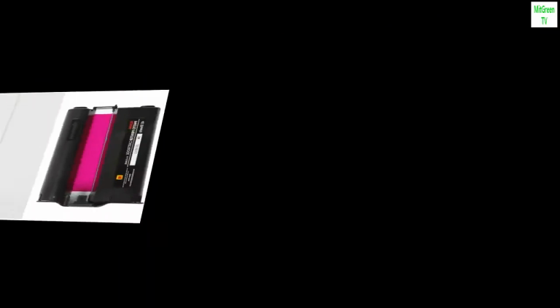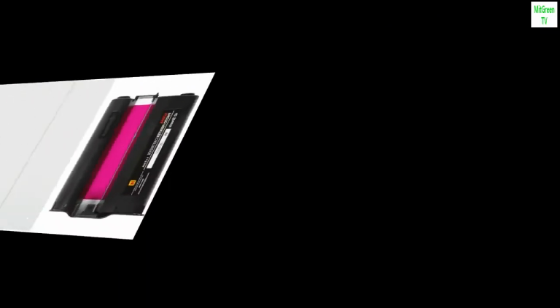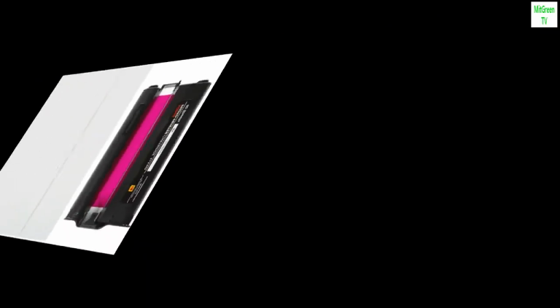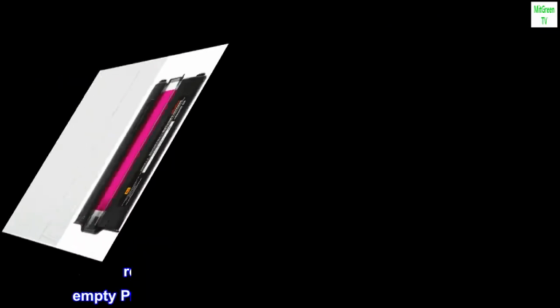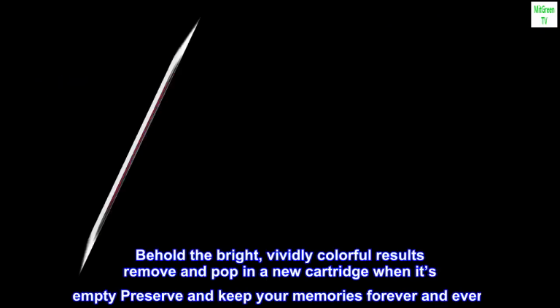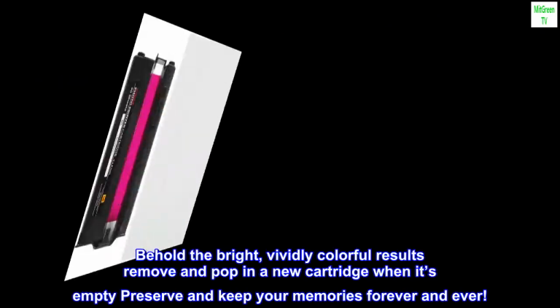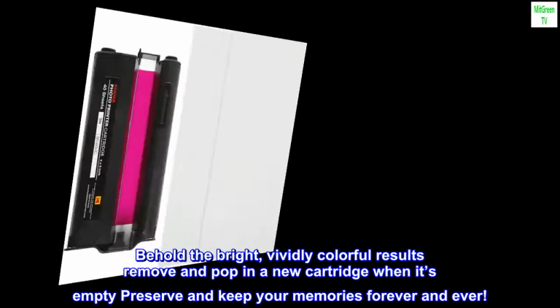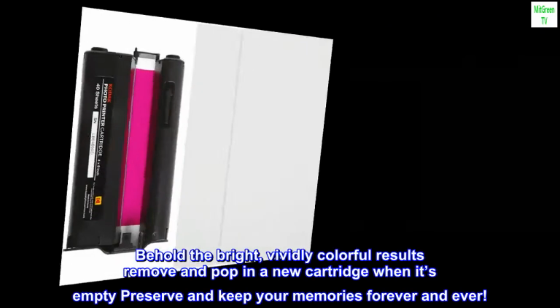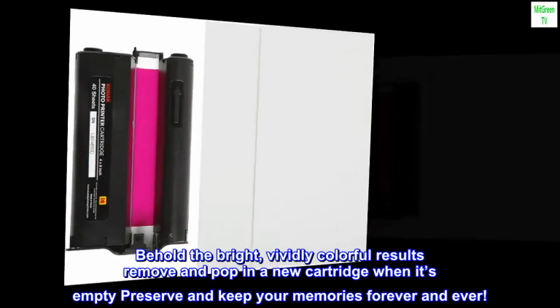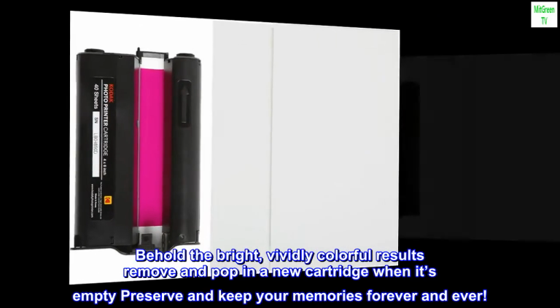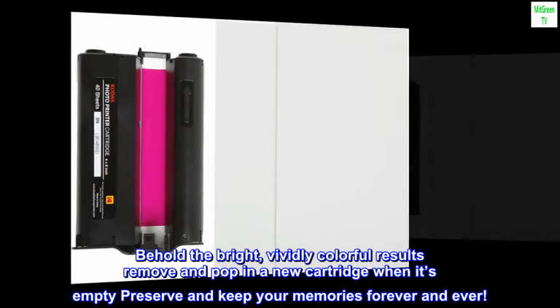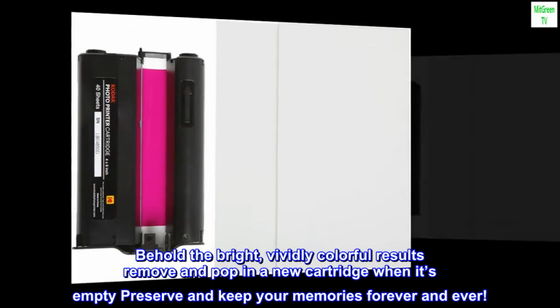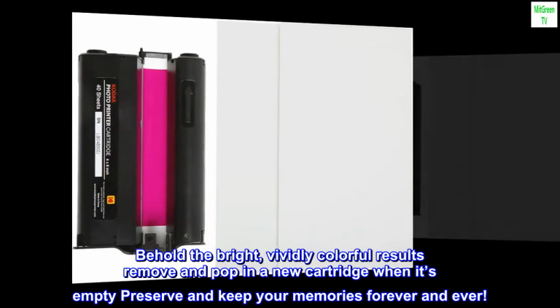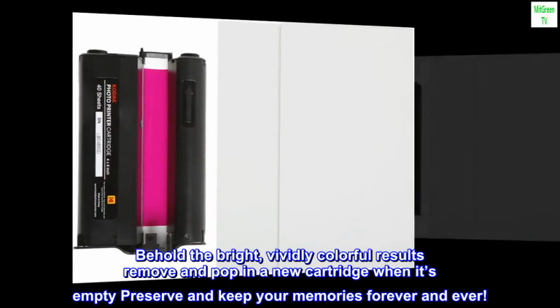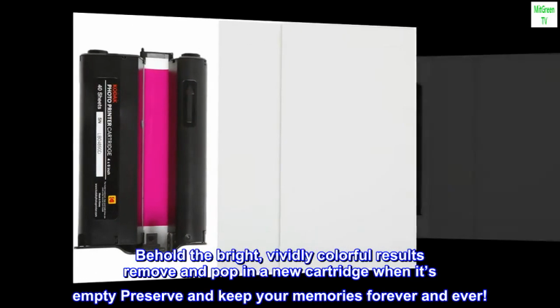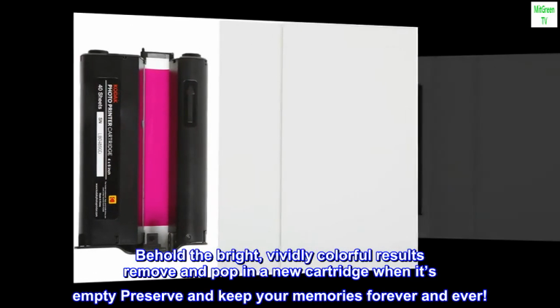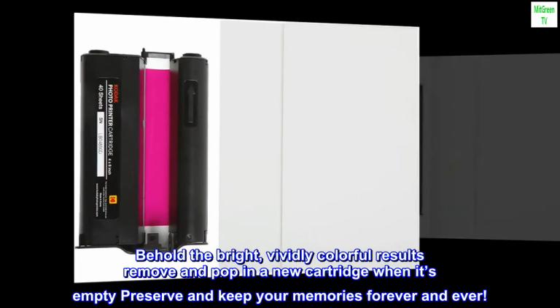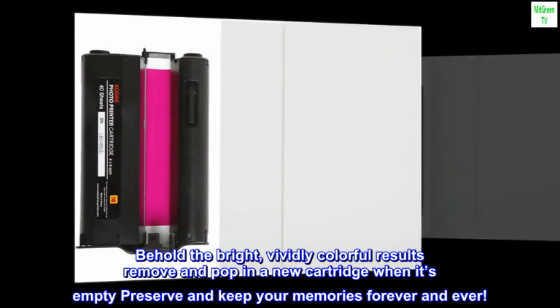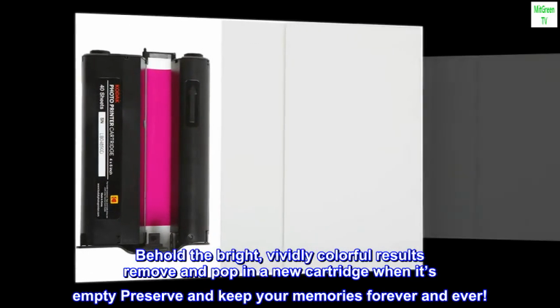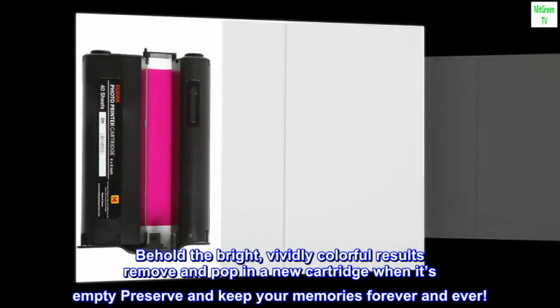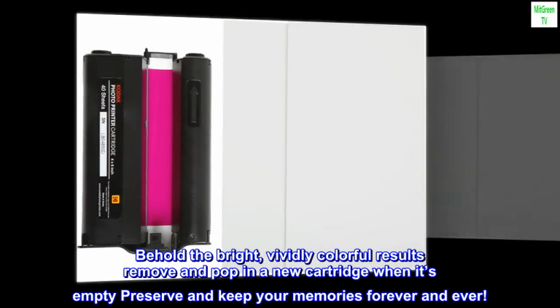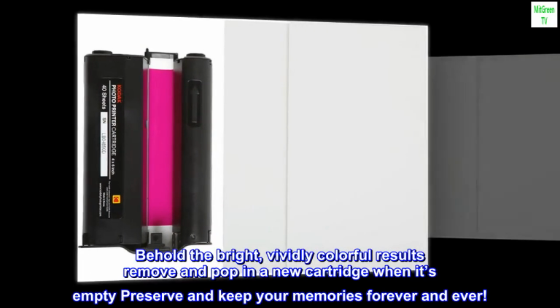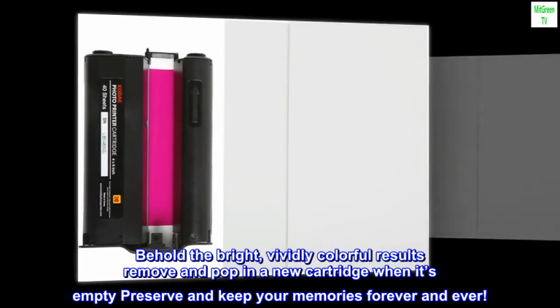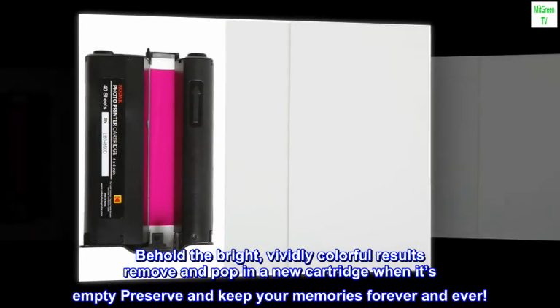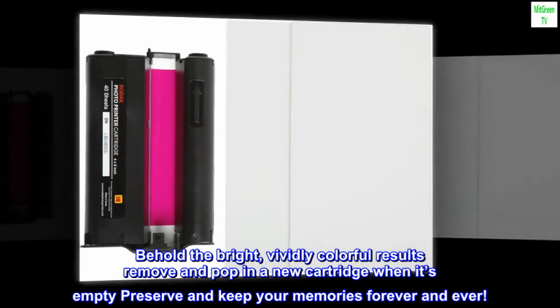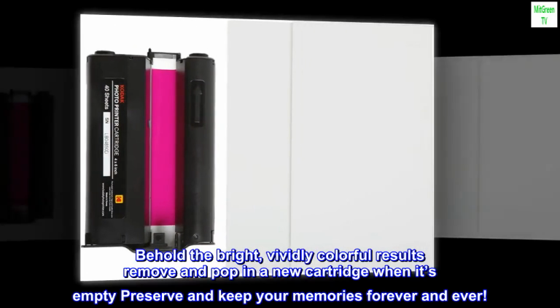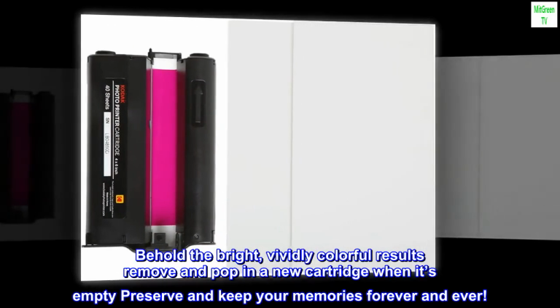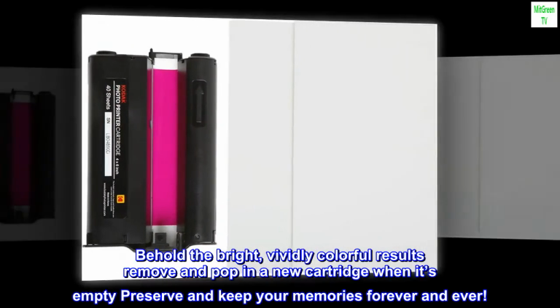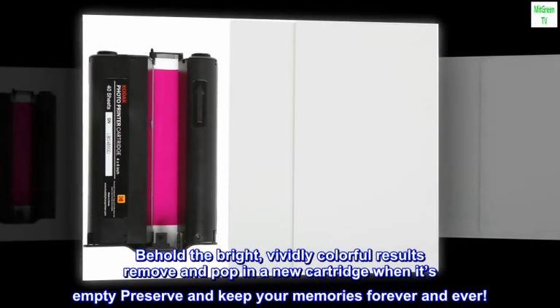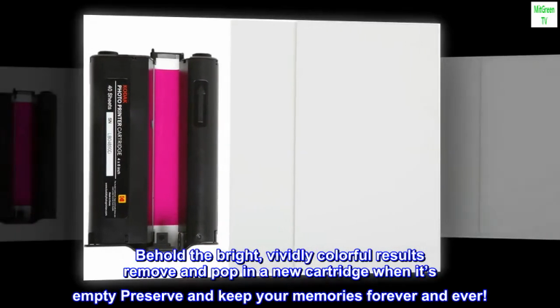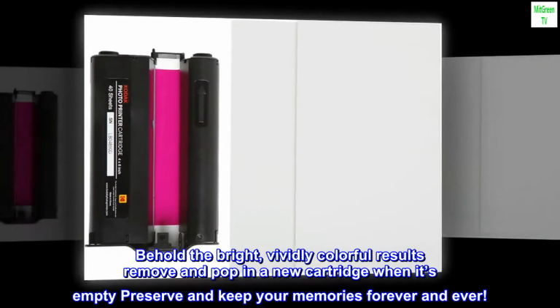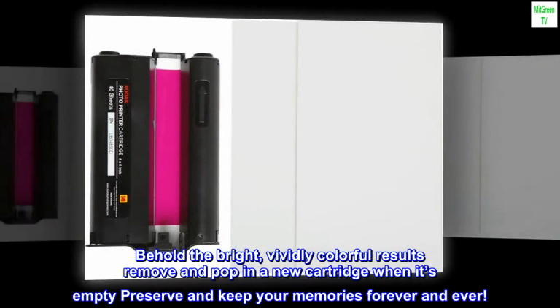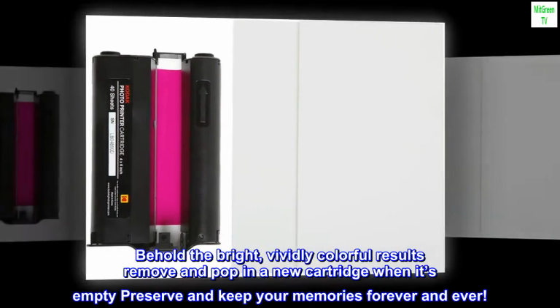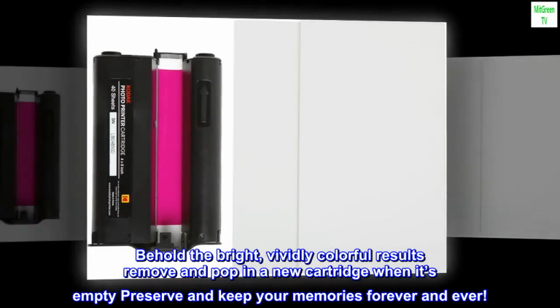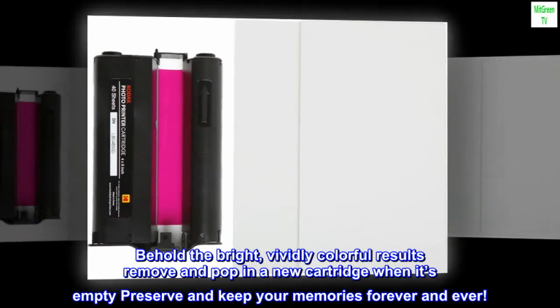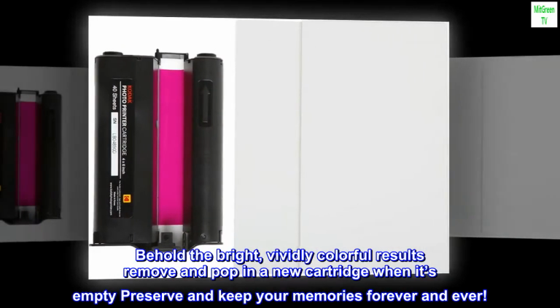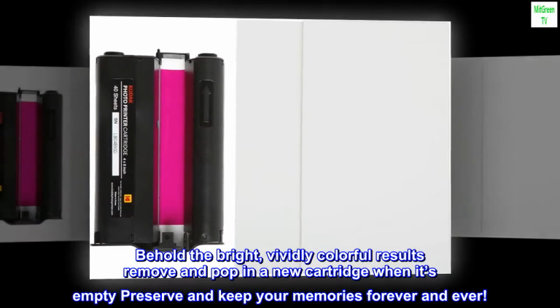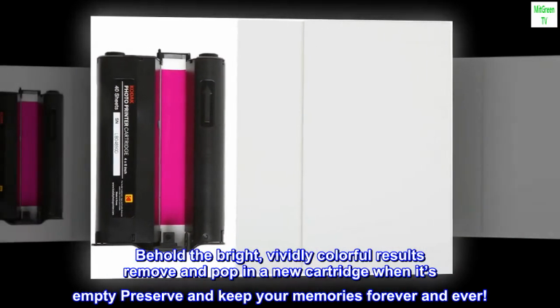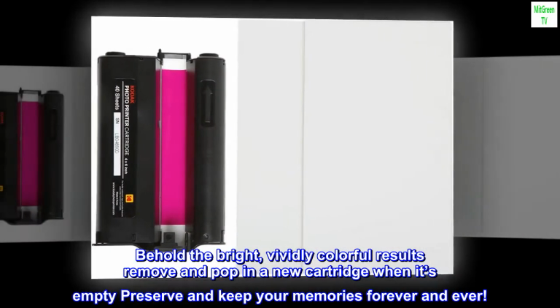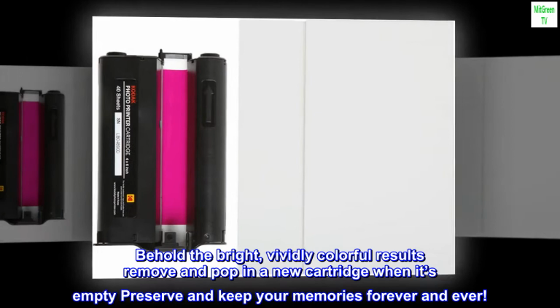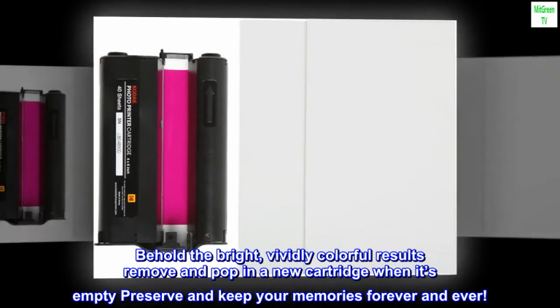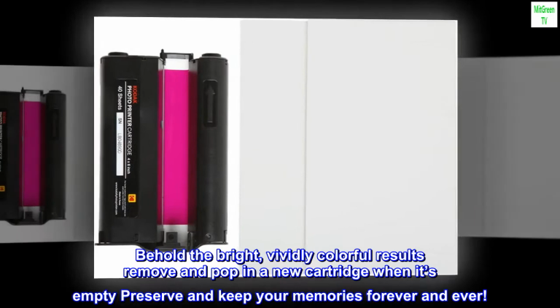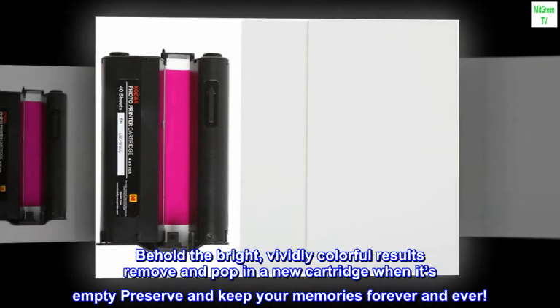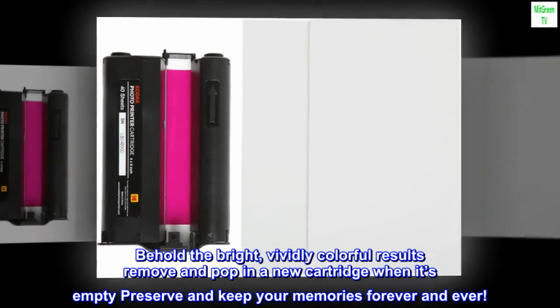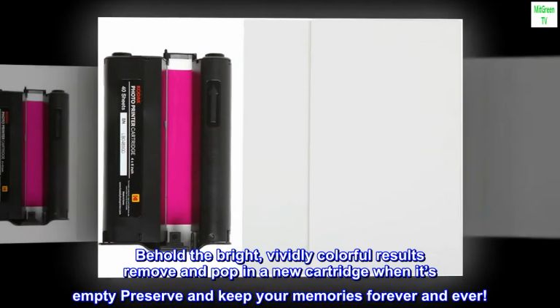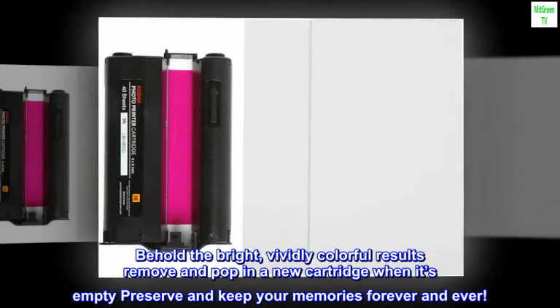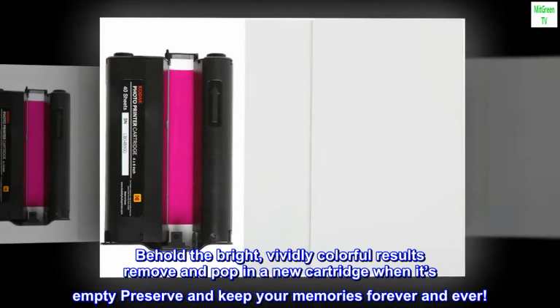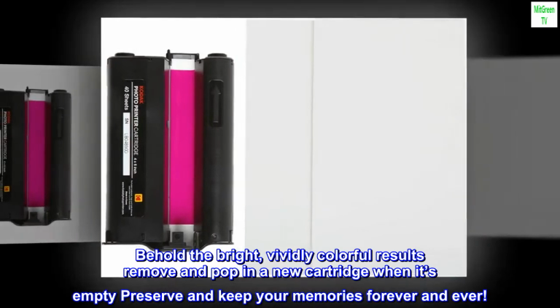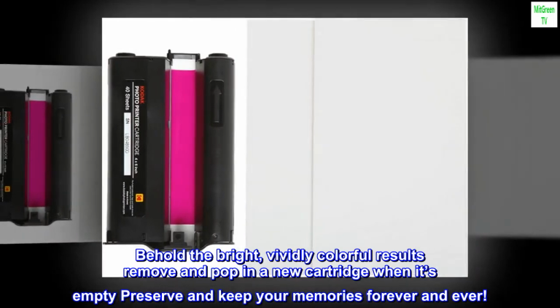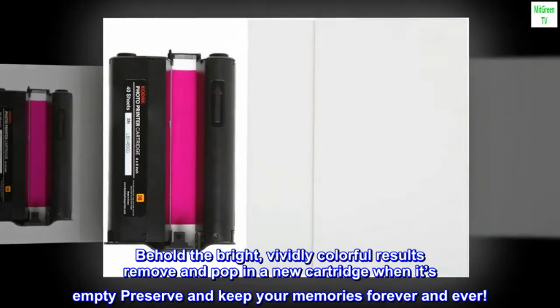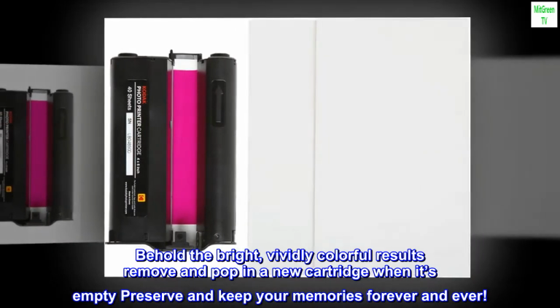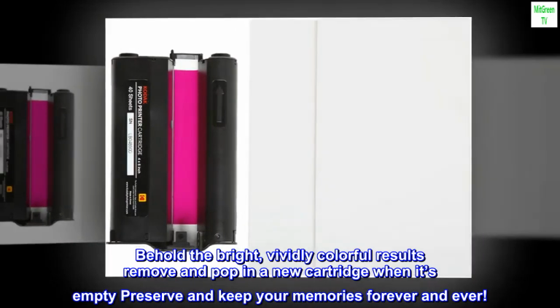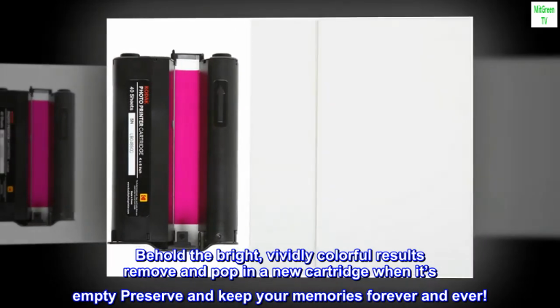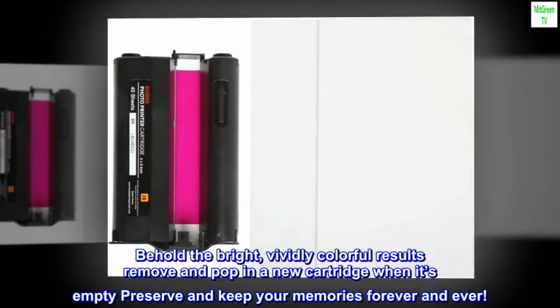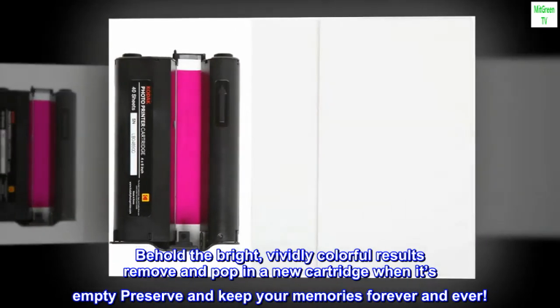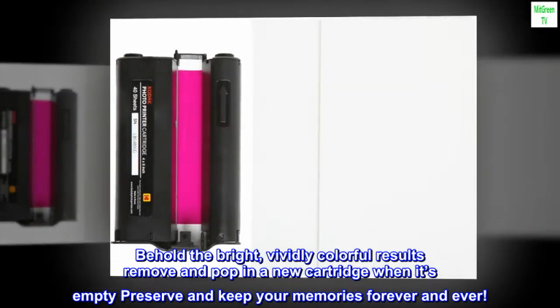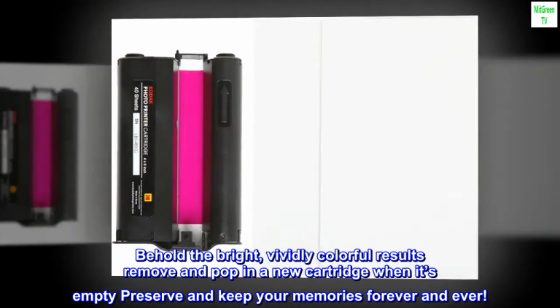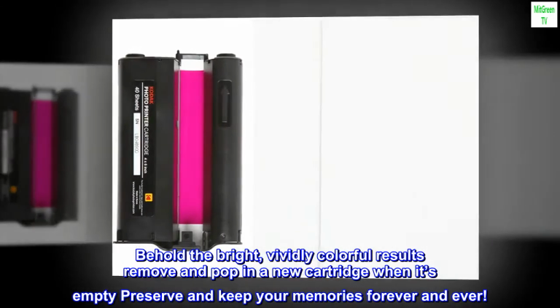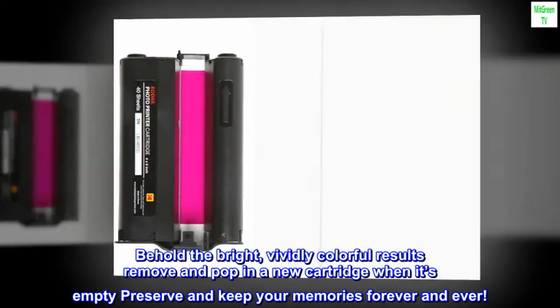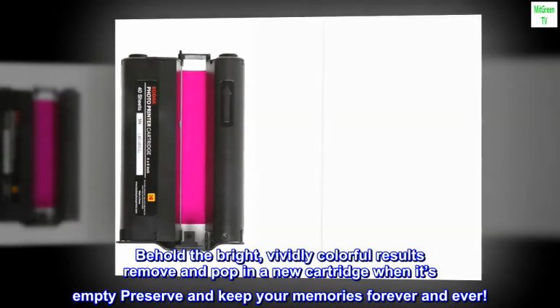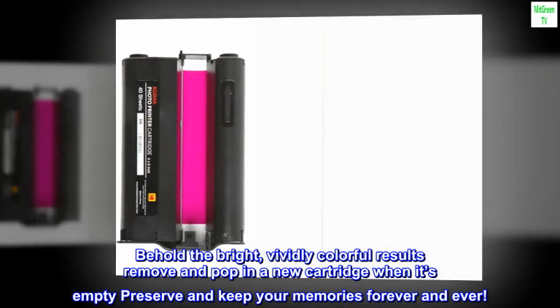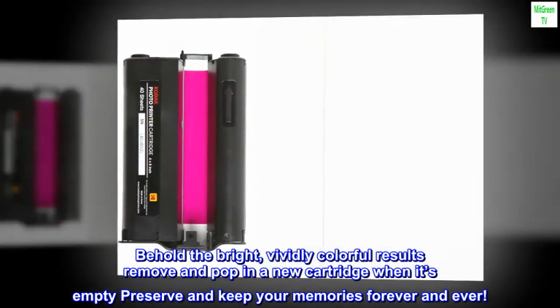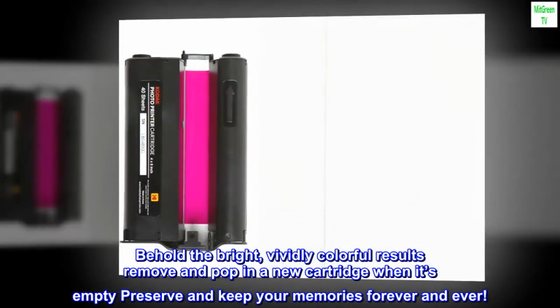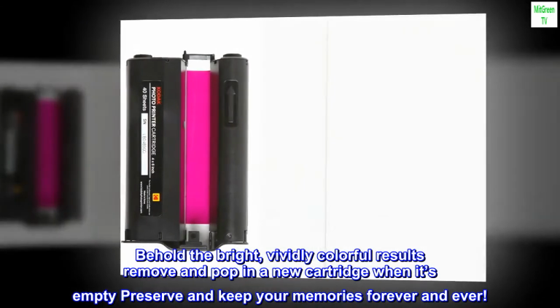Behold the bright, vividly colorful results. Remove and pop in a new cartridge when it's empty — preserve and keep your memories forever and ever.